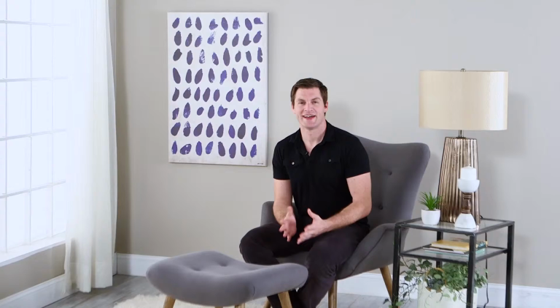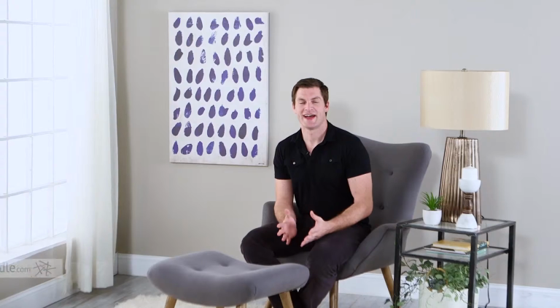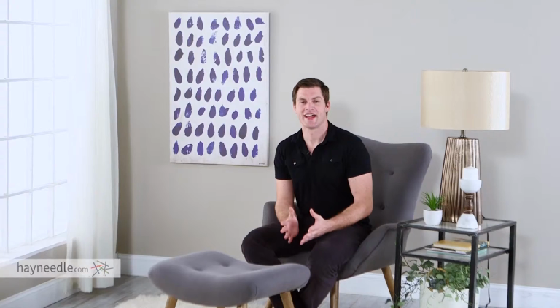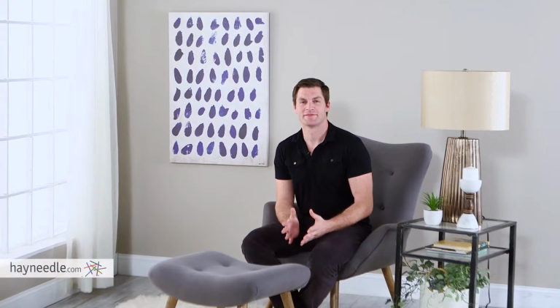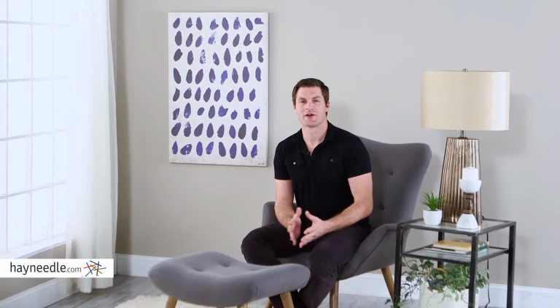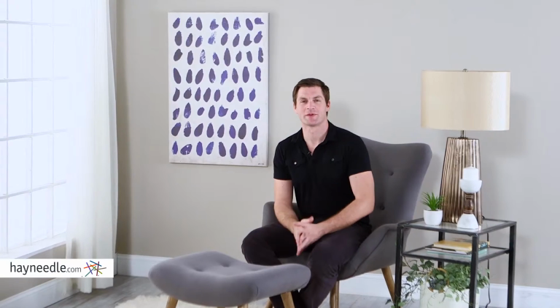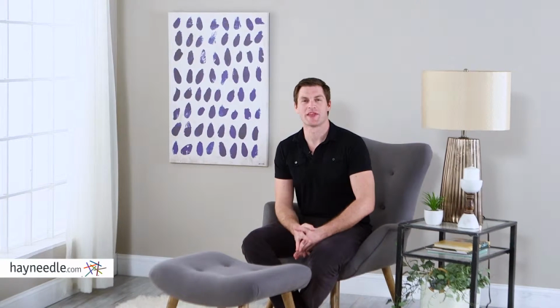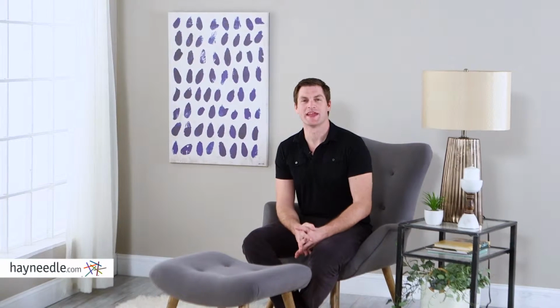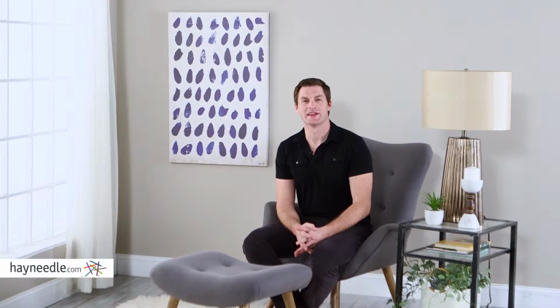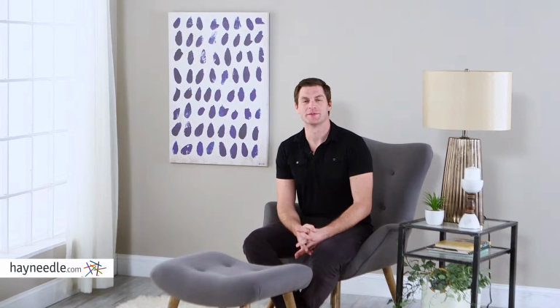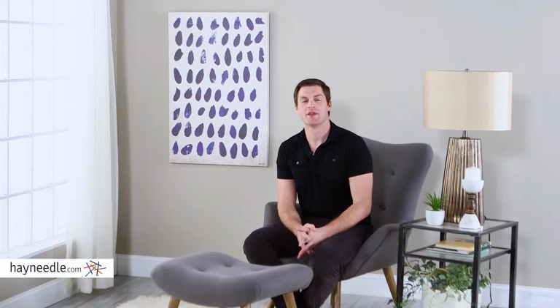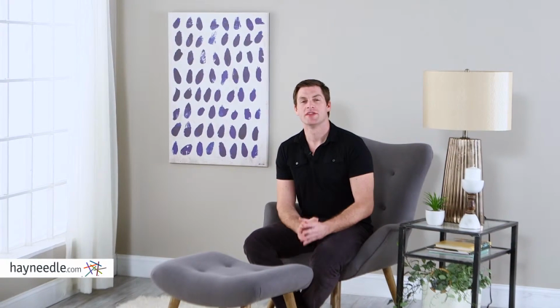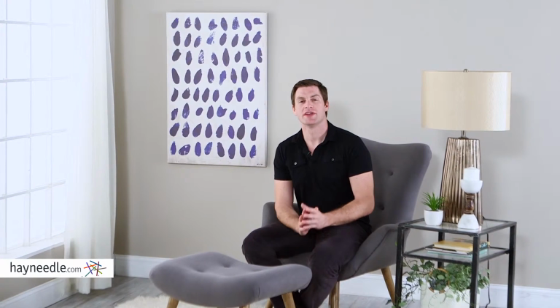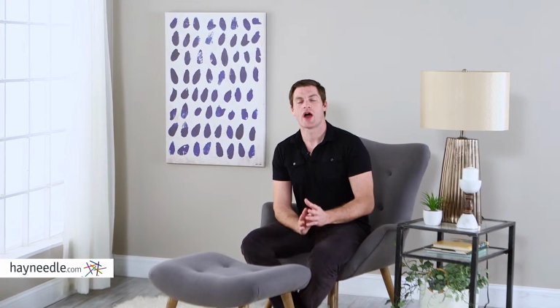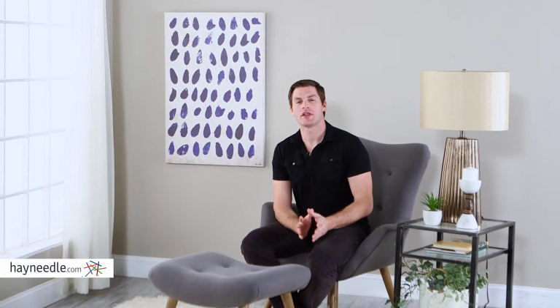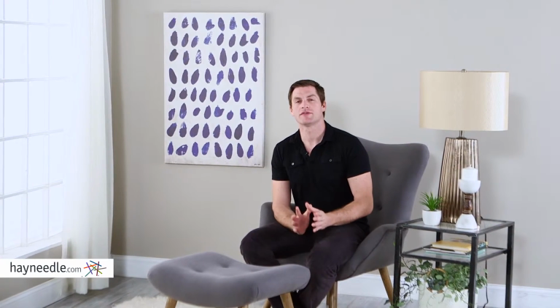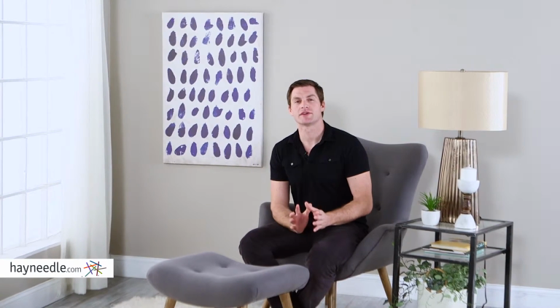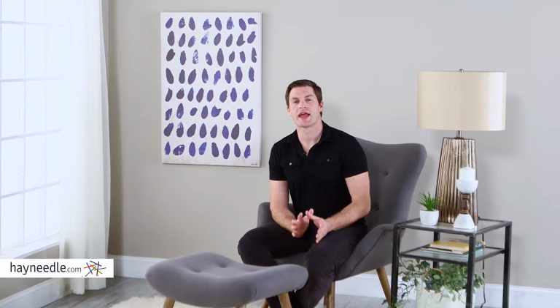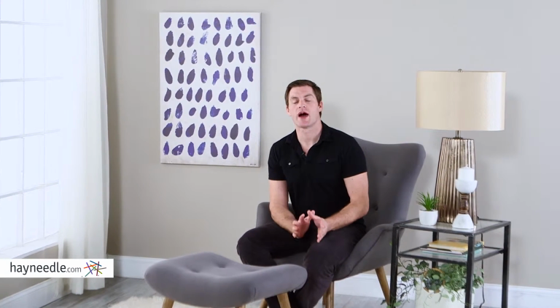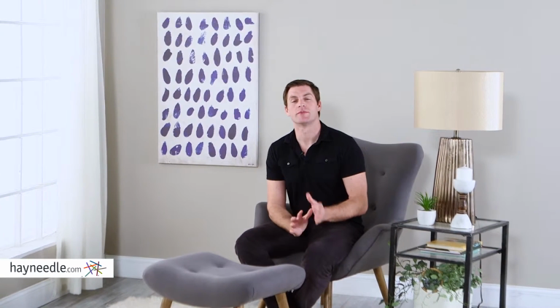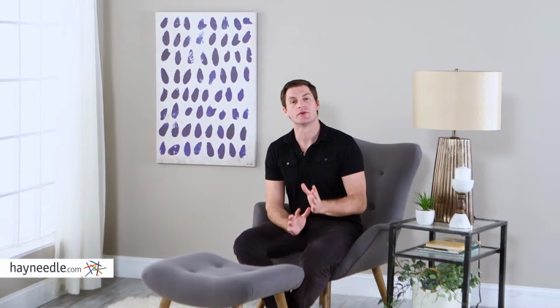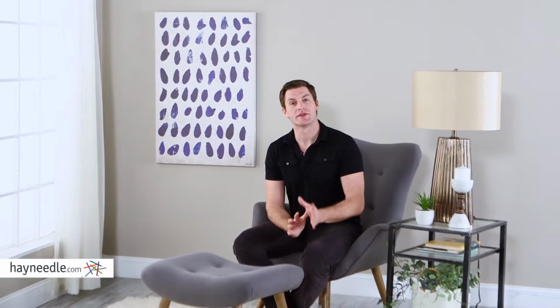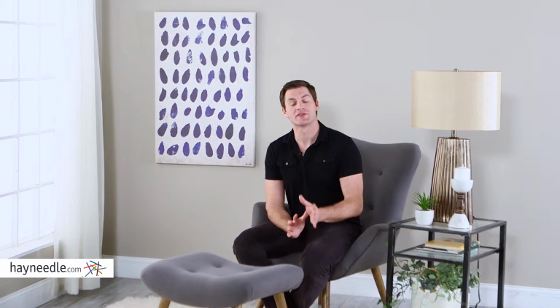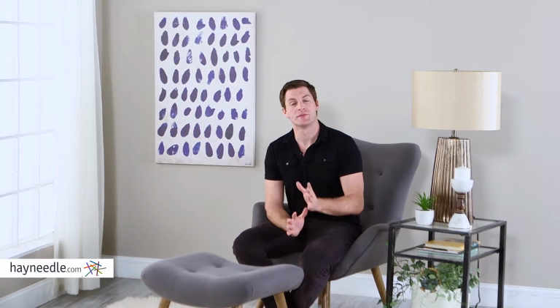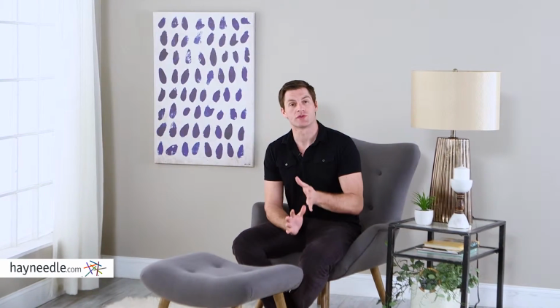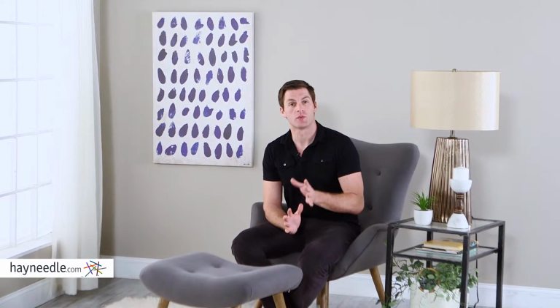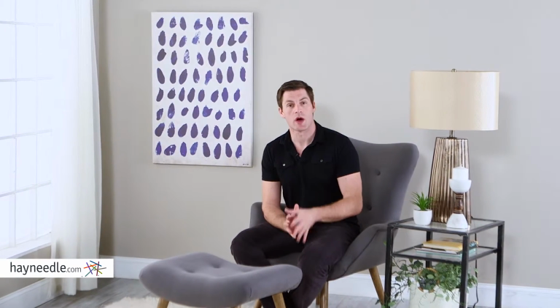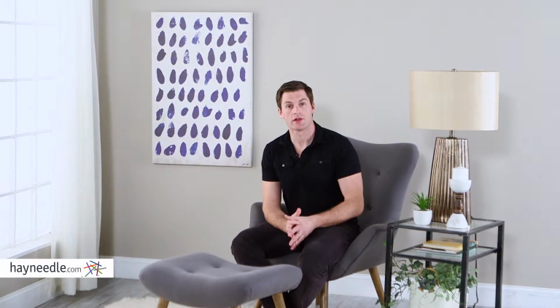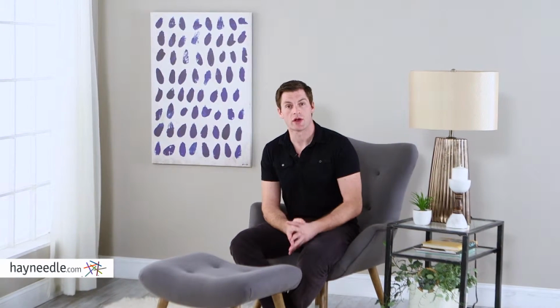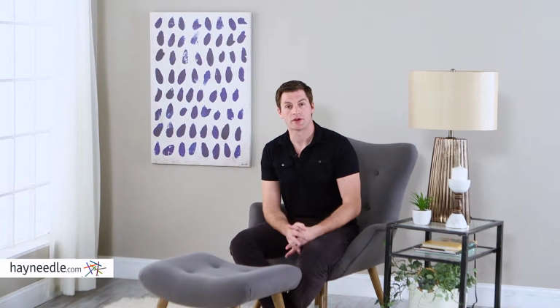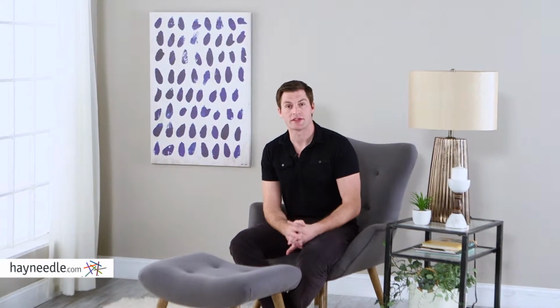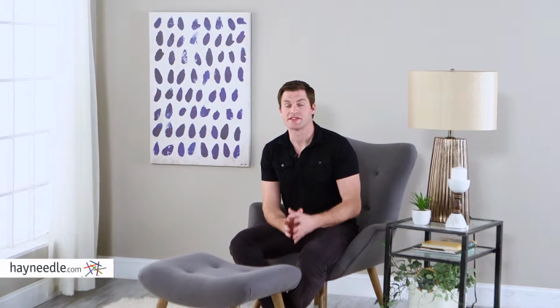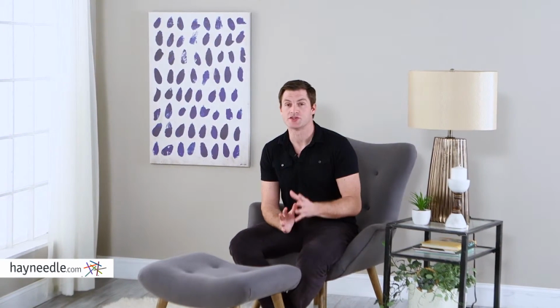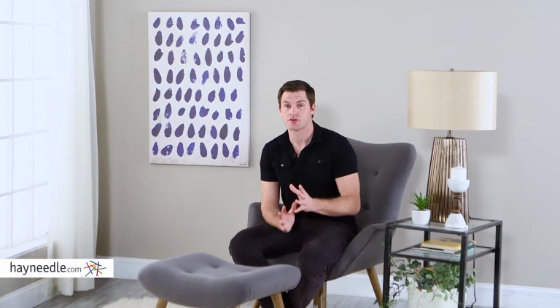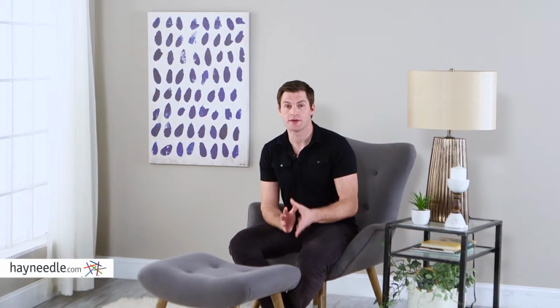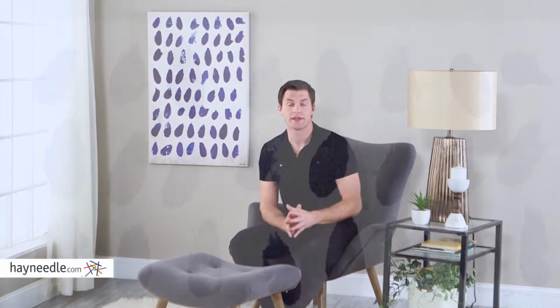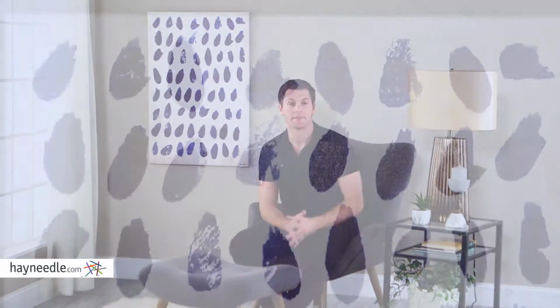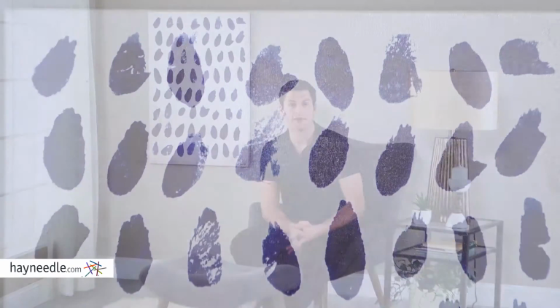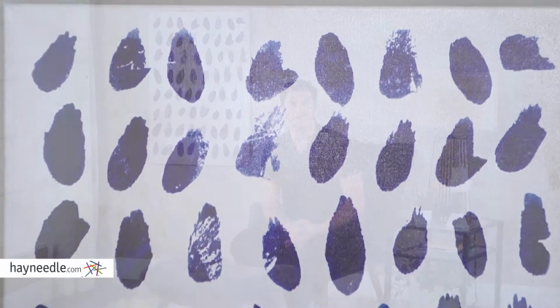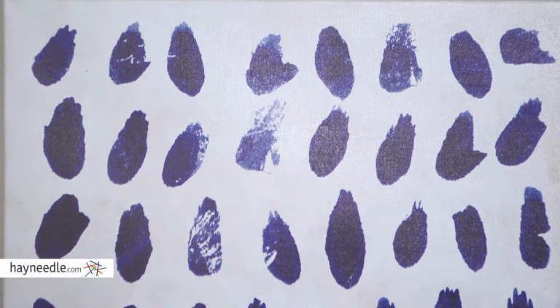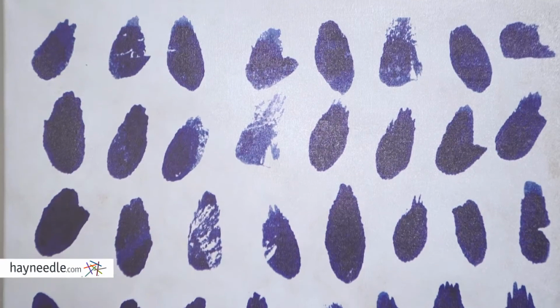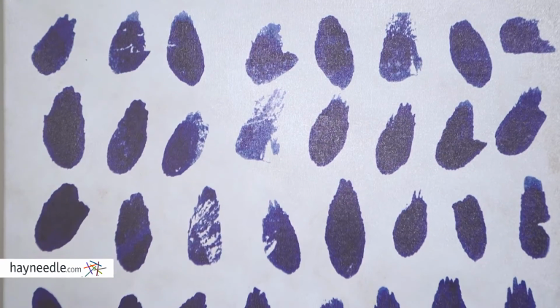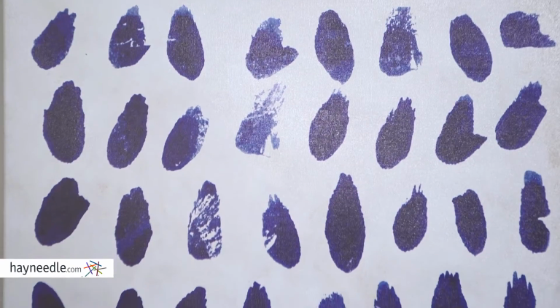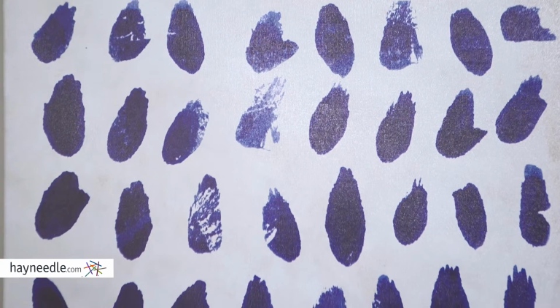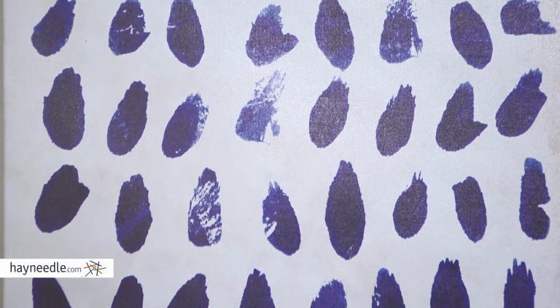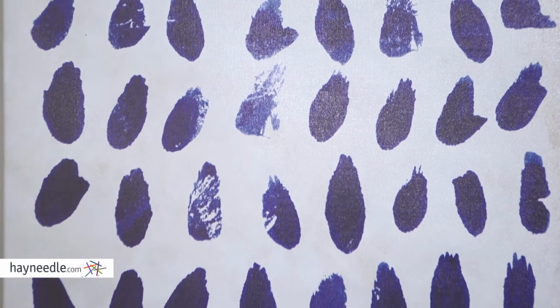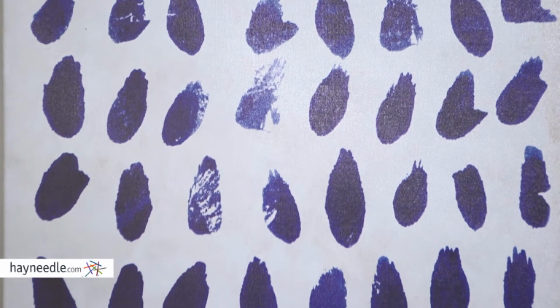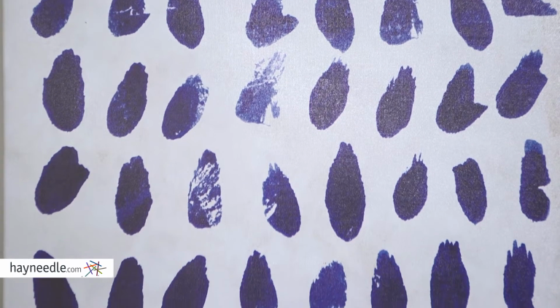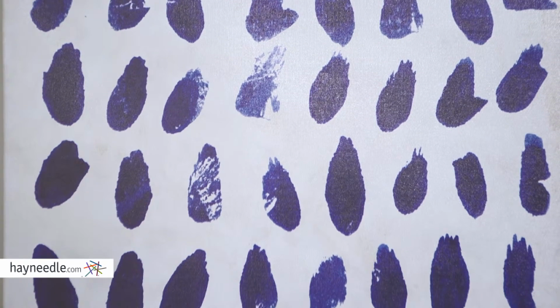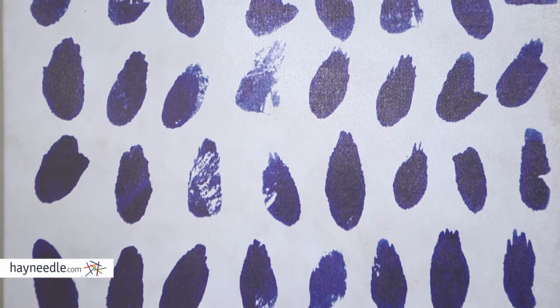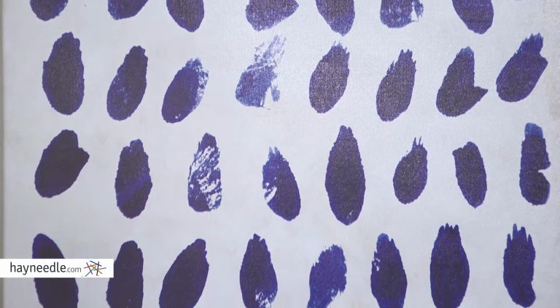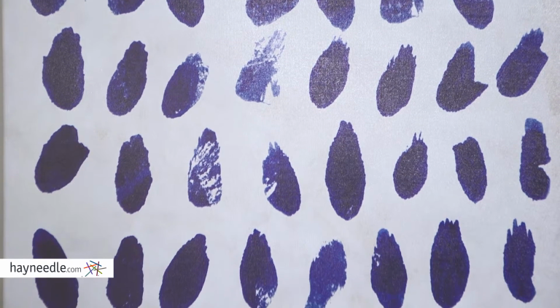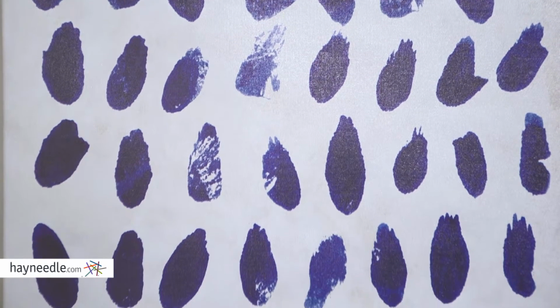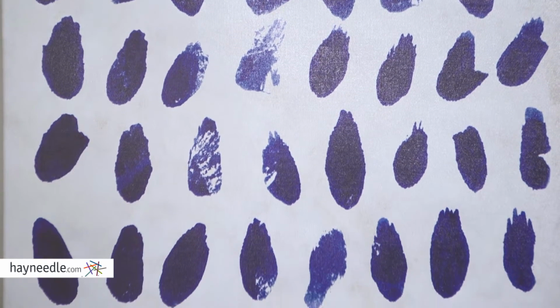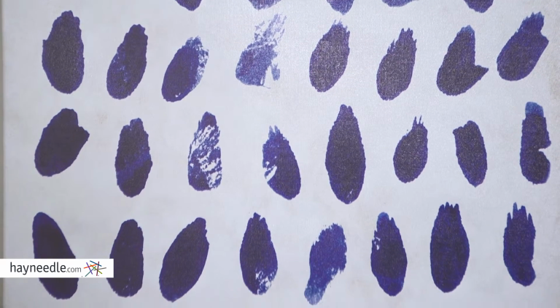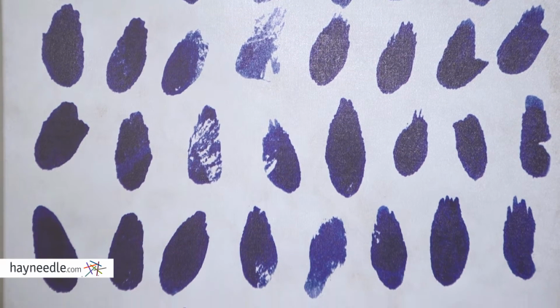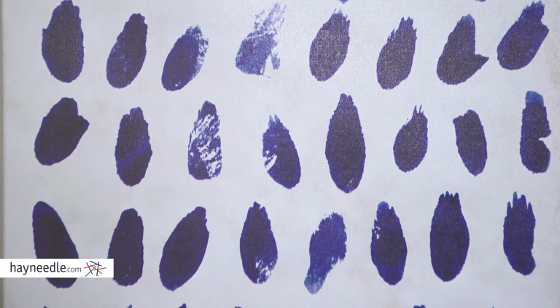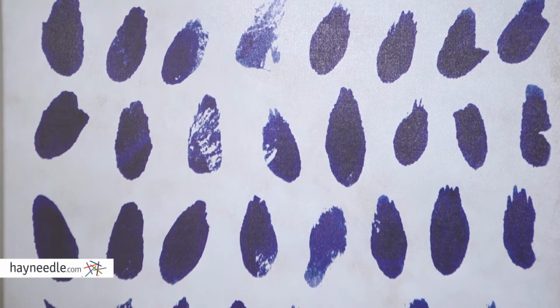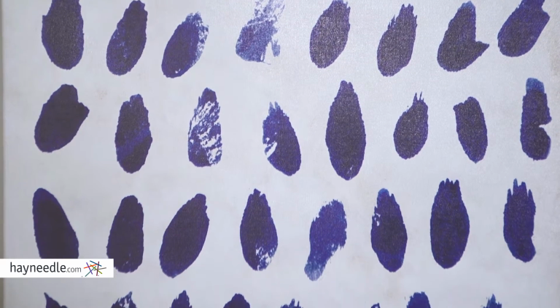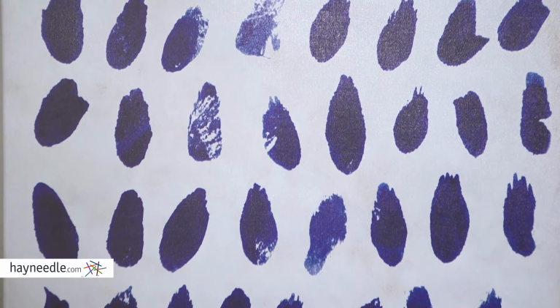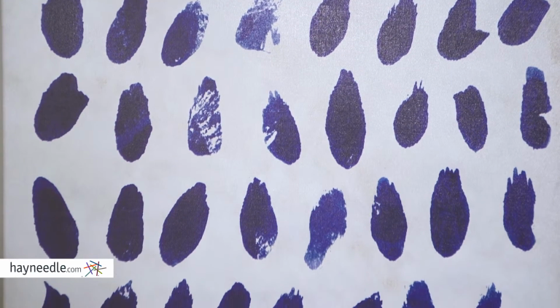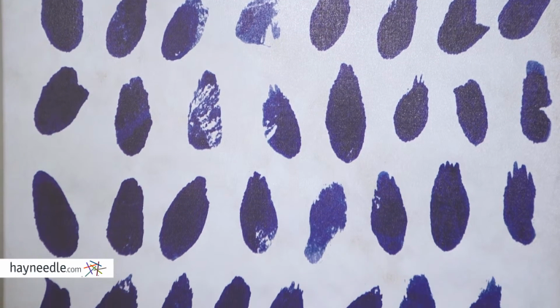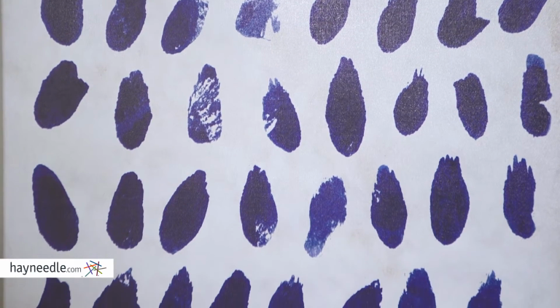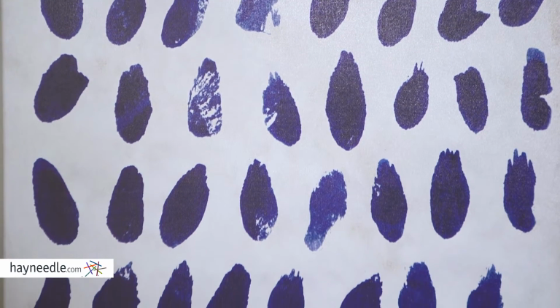Hi, I'm Mark with Hayneedle. The Oliver Gow Marismas Wallard is an intriguing piece, but it's also simple enough that it'll go with a lot of different settings.